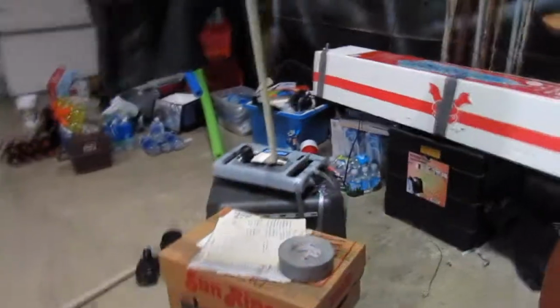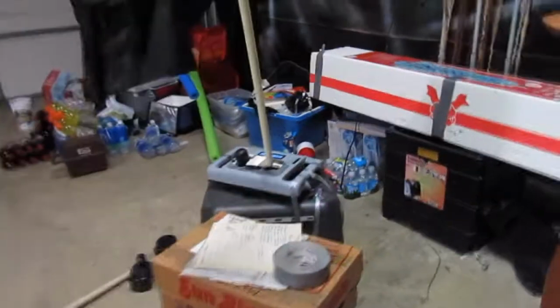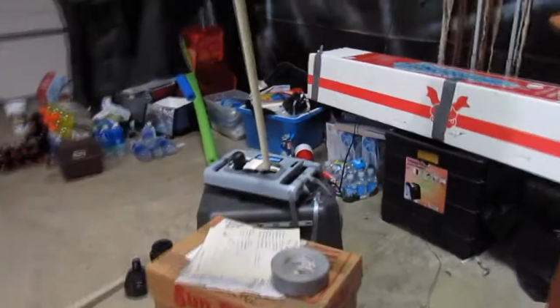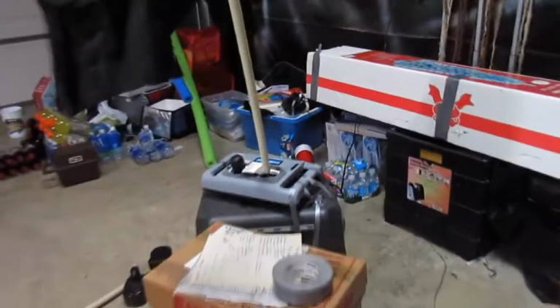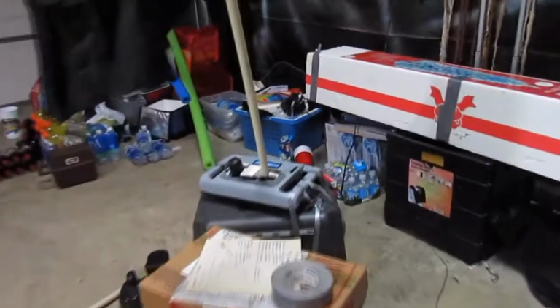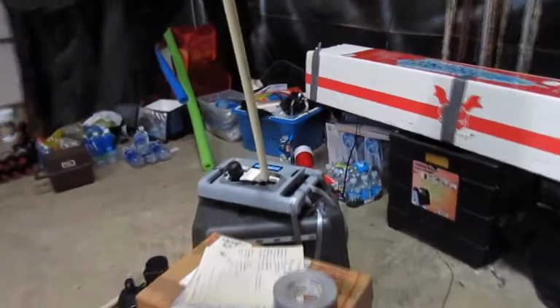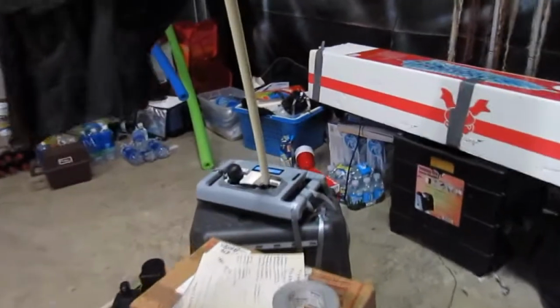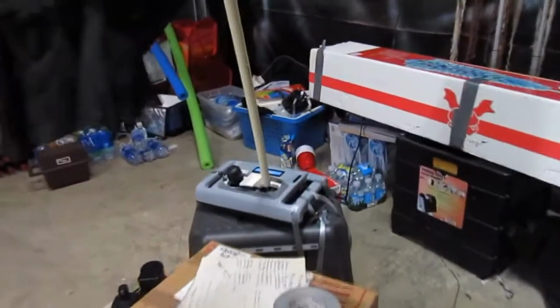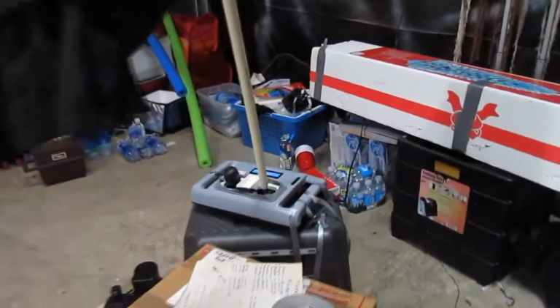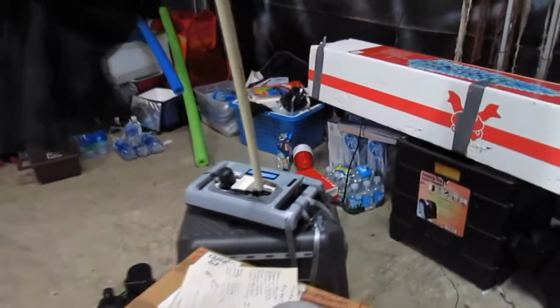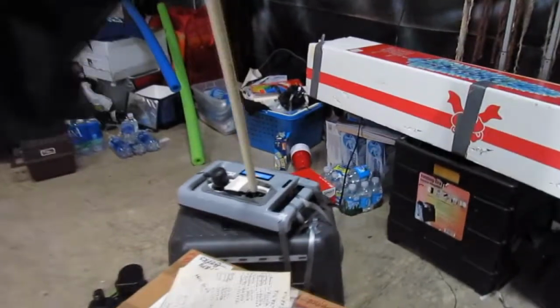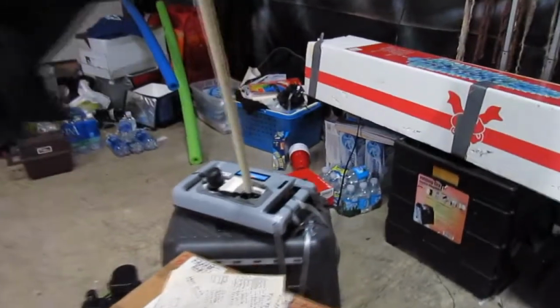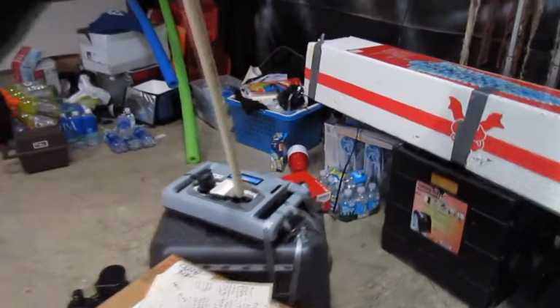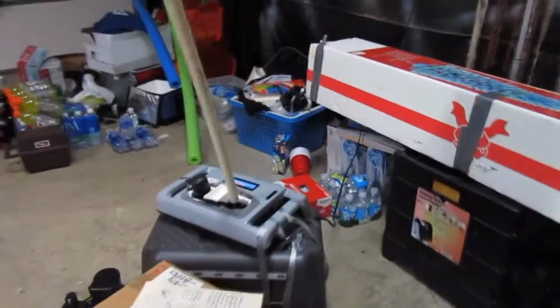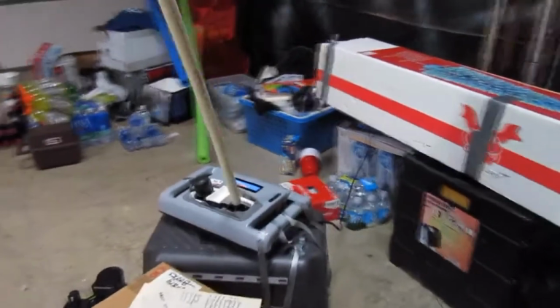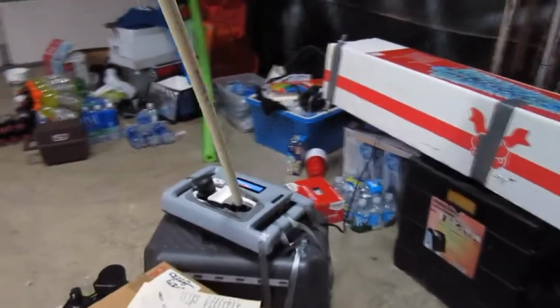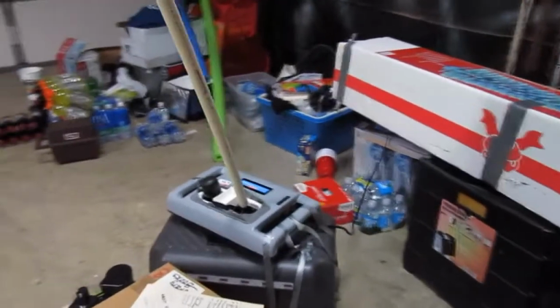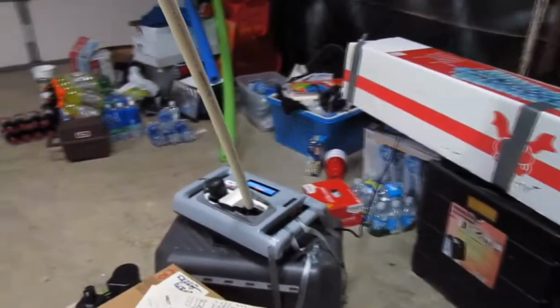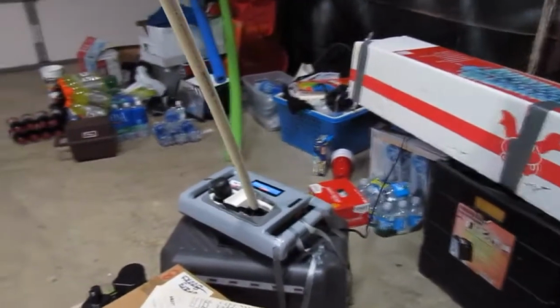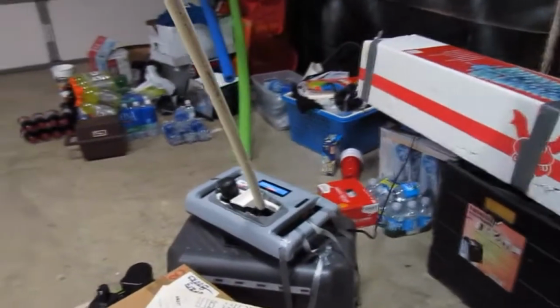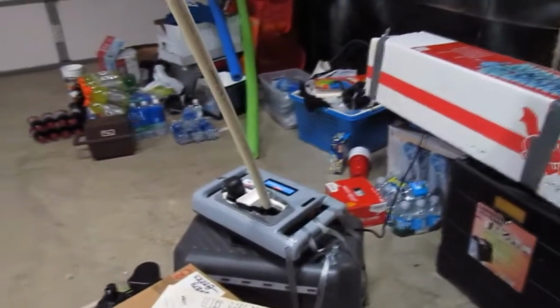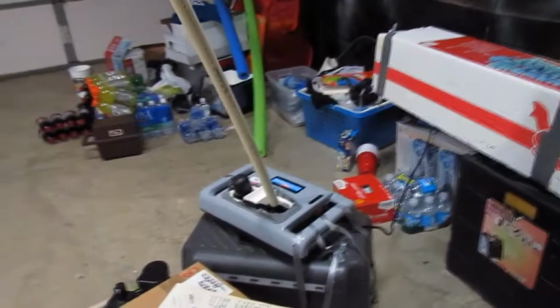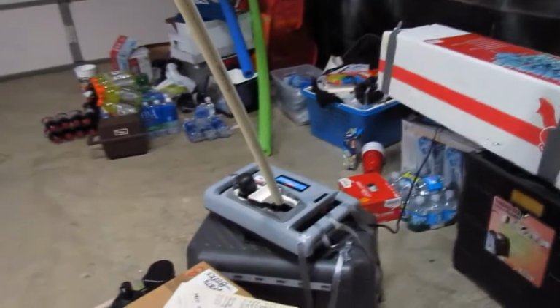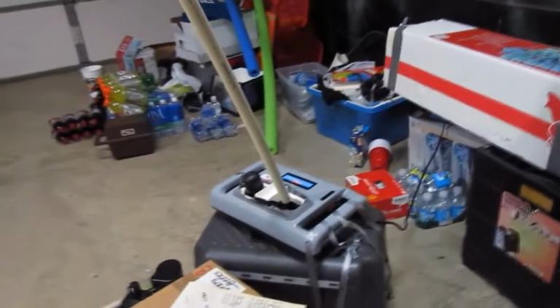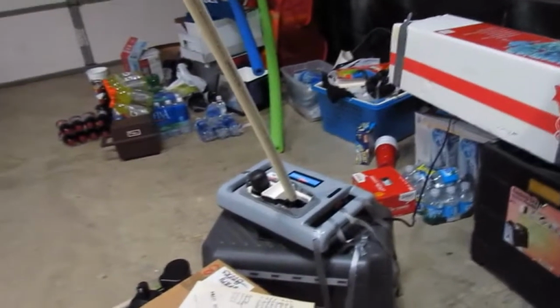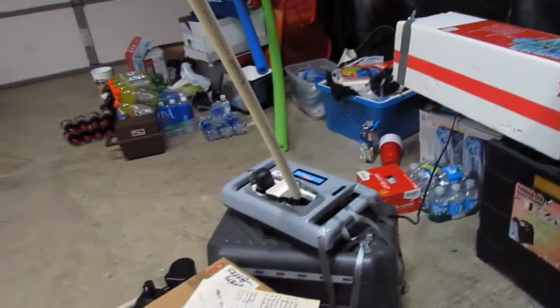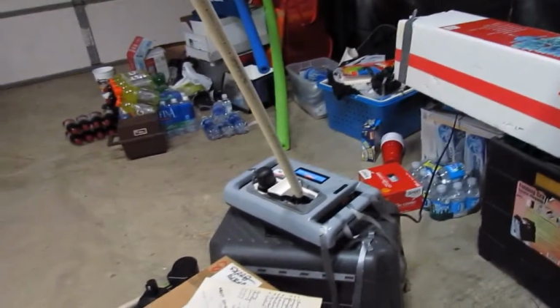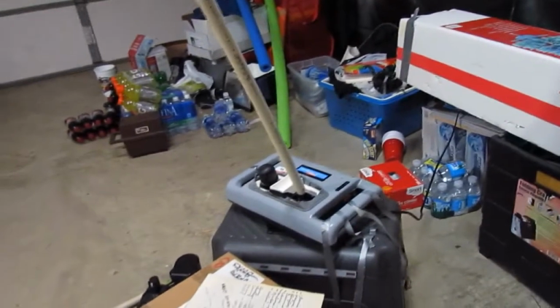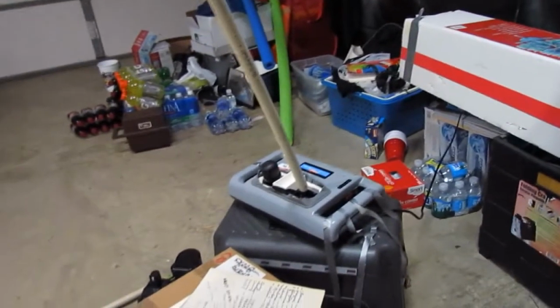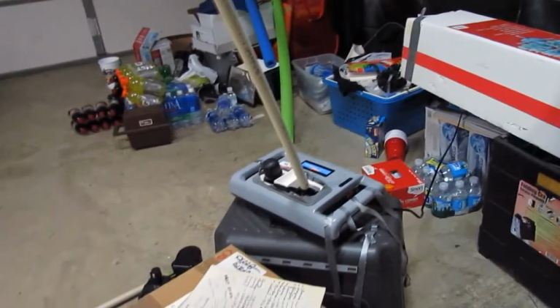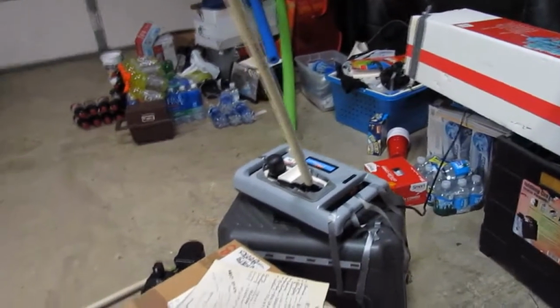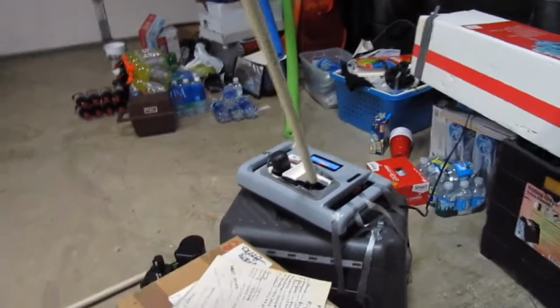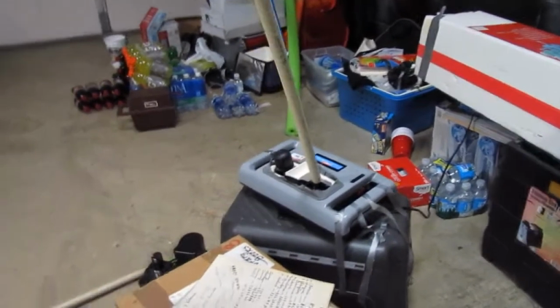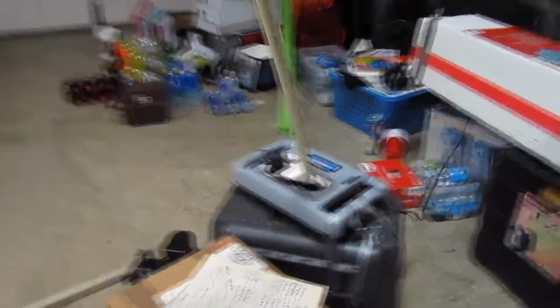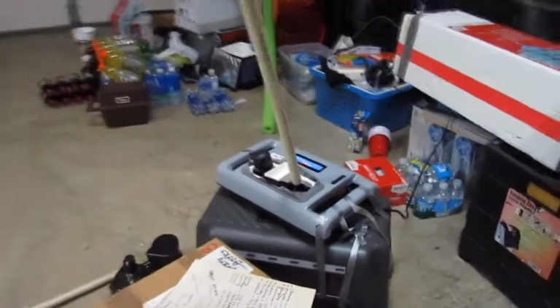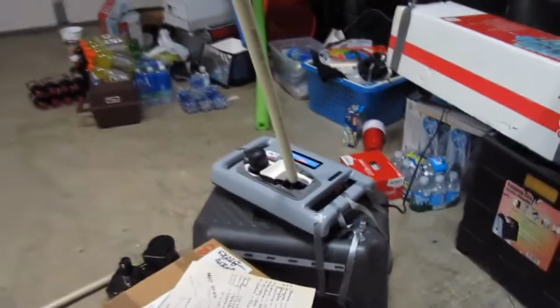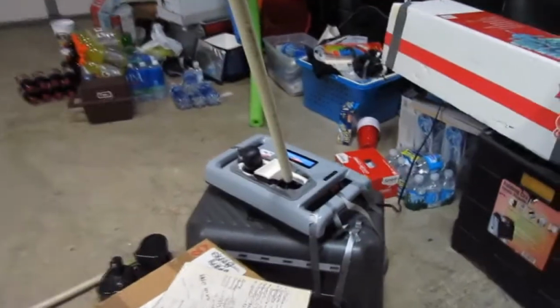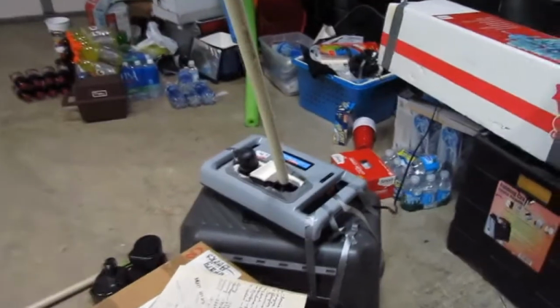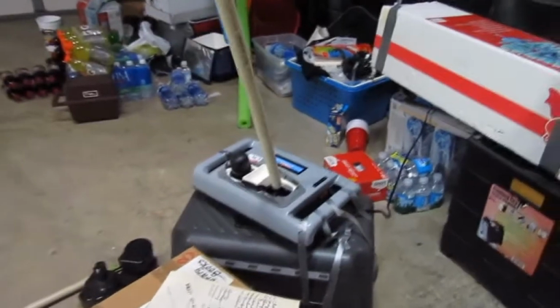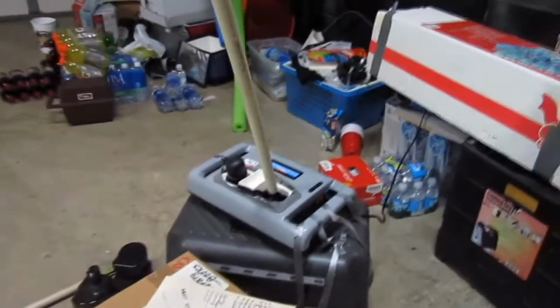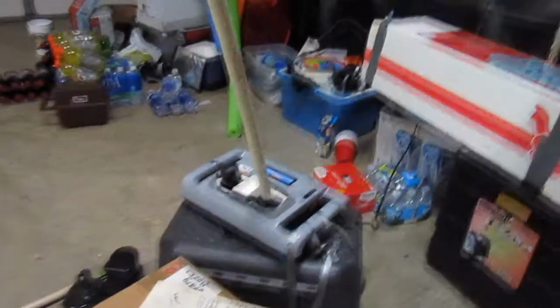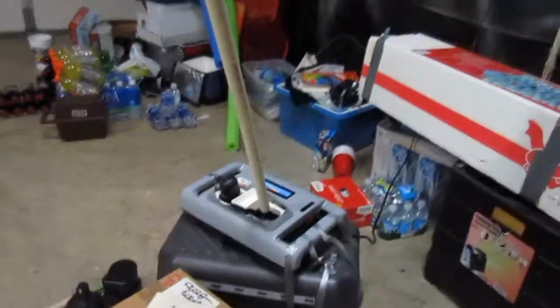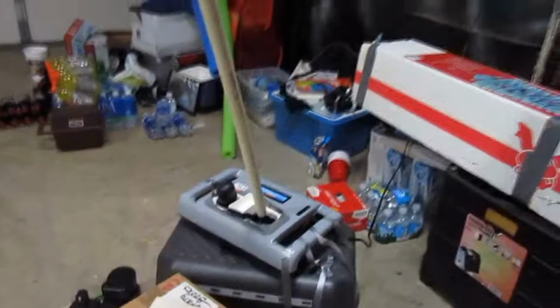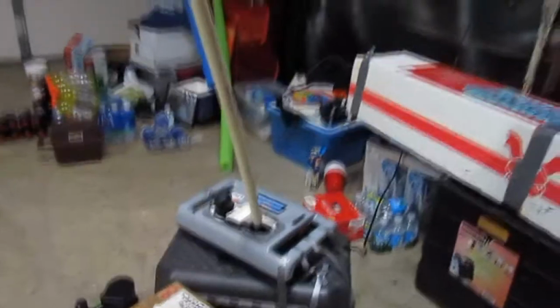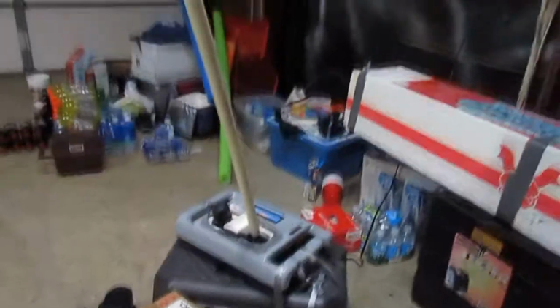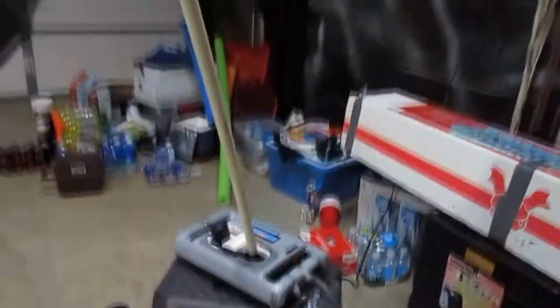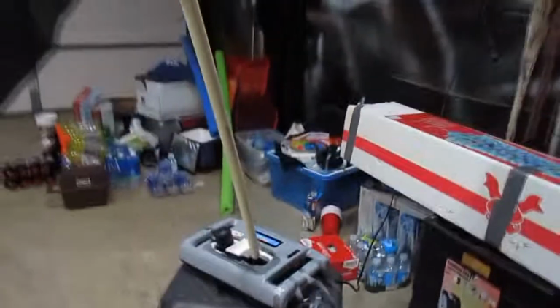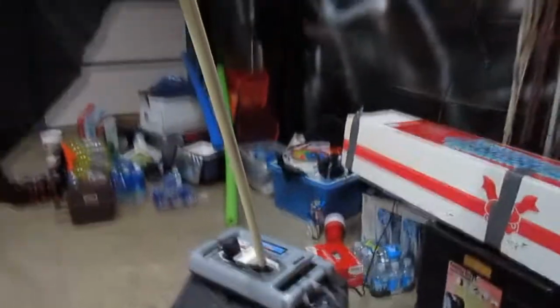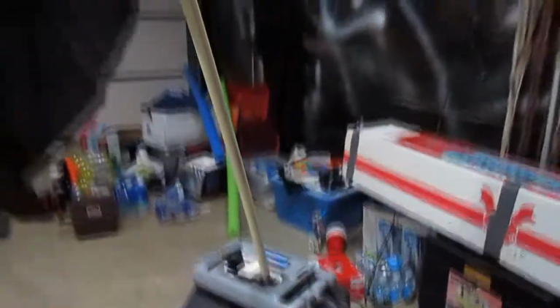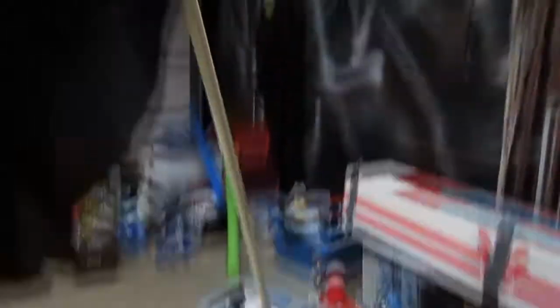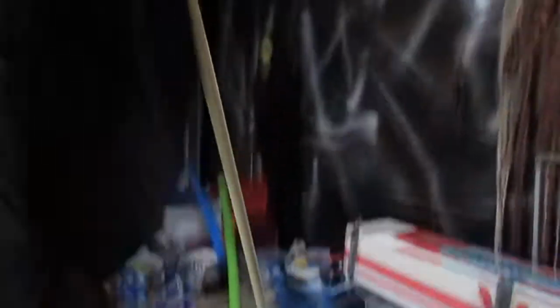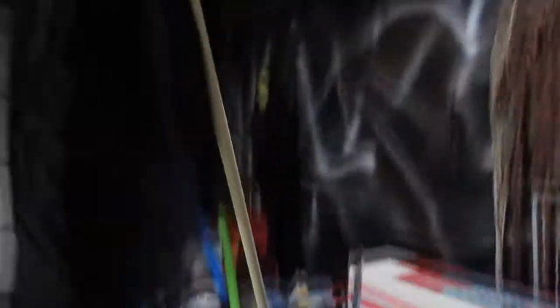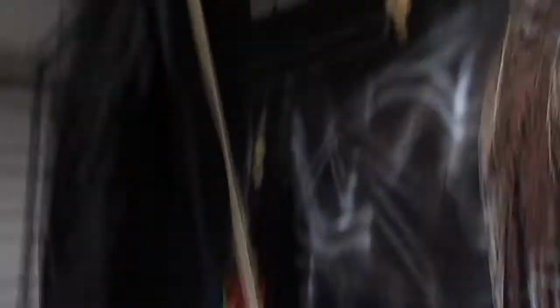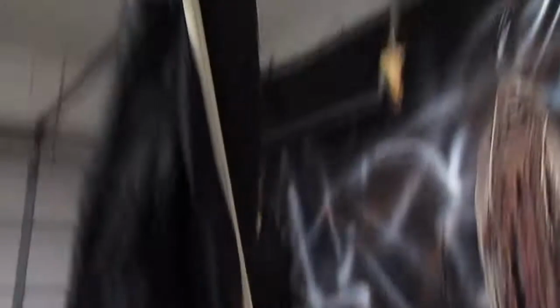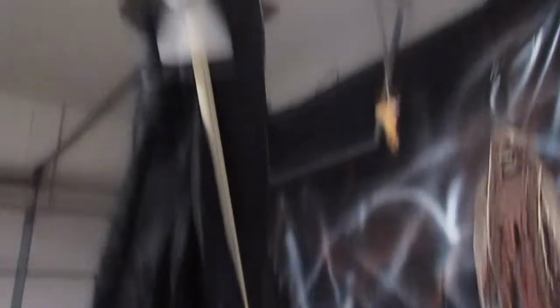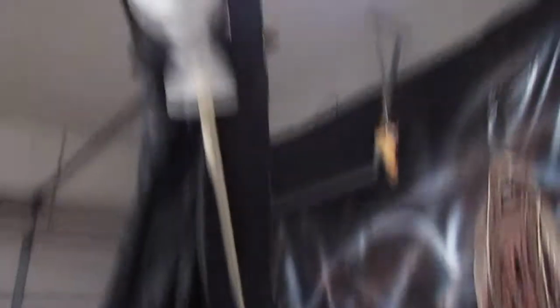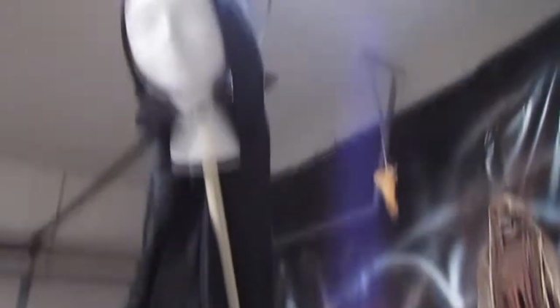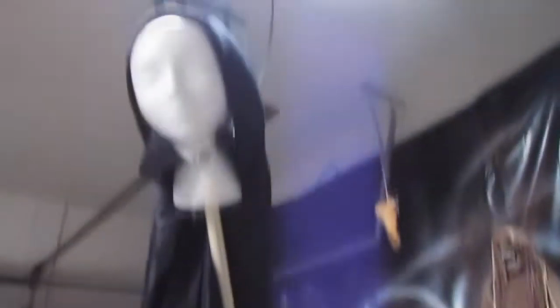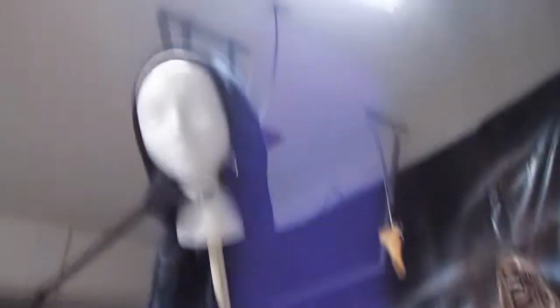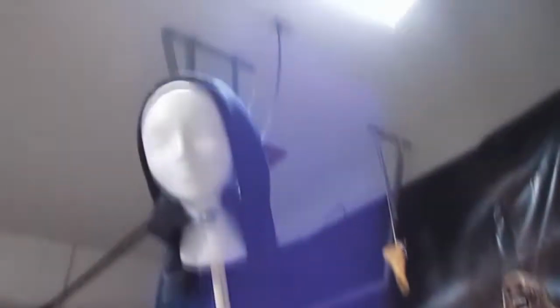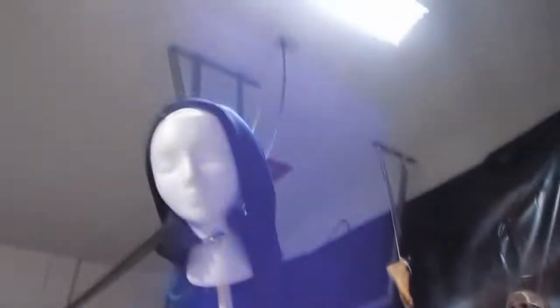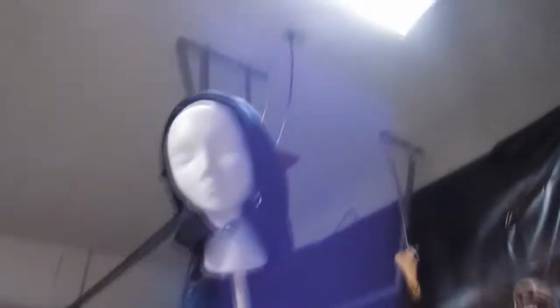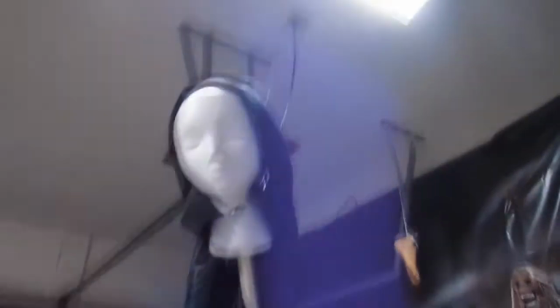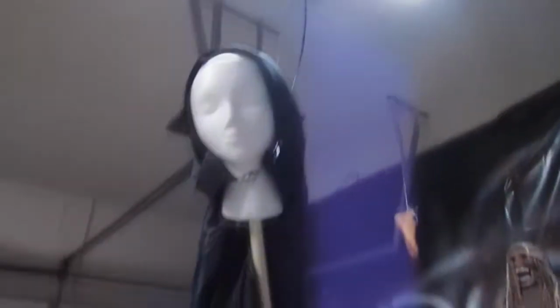Hey guys, this is Dick45. I went to my local thrift store and found a shiatsu massager really cheap, so I decided I'm going to make a flying witch.